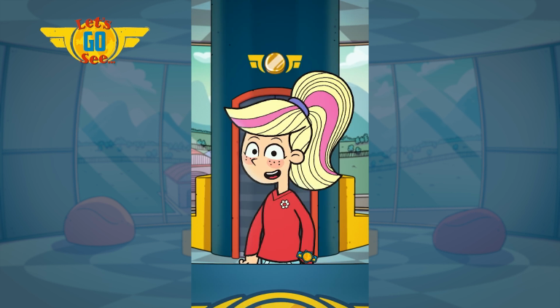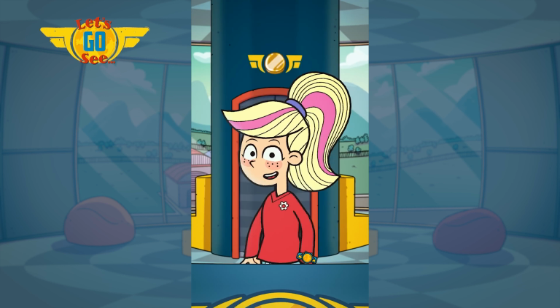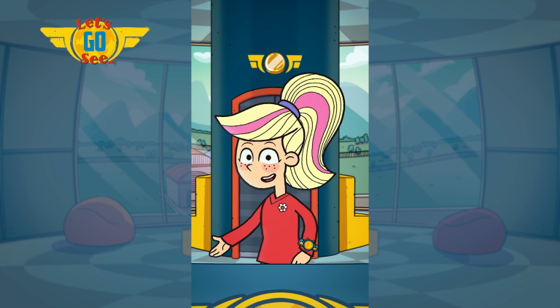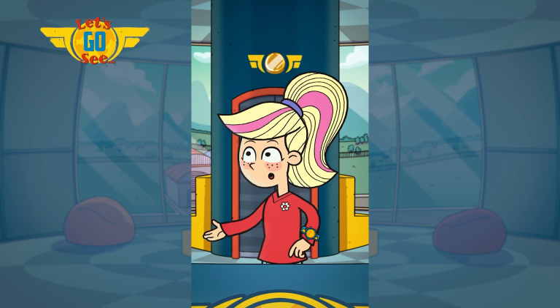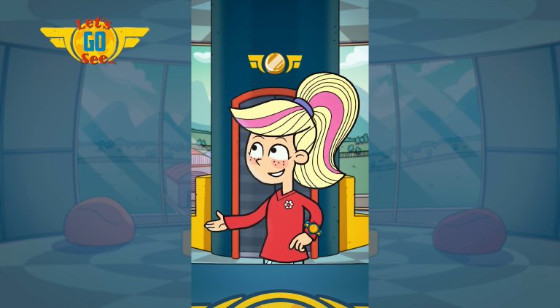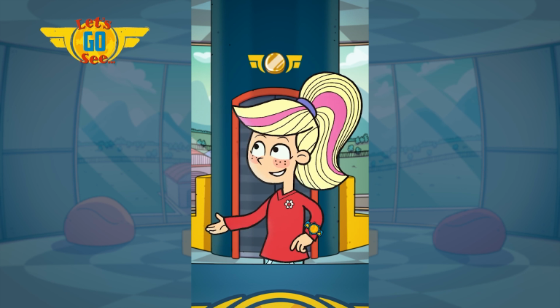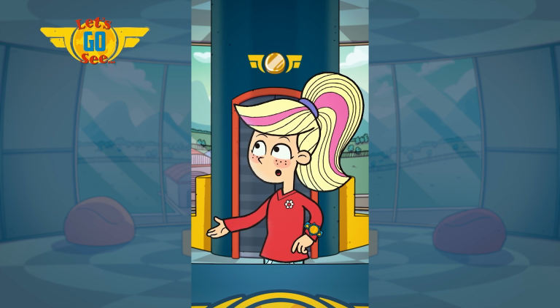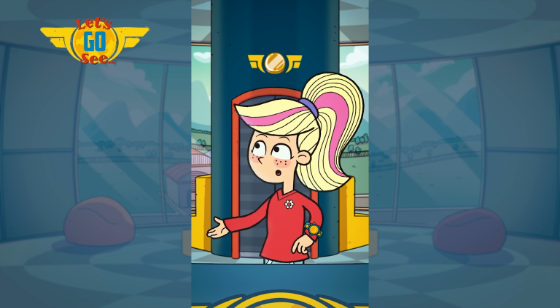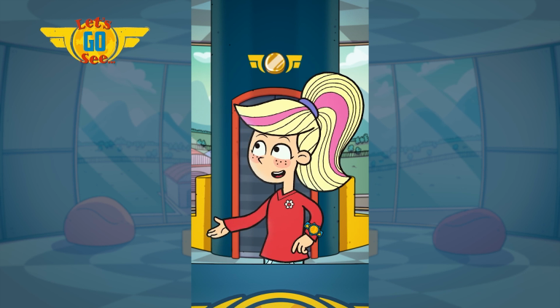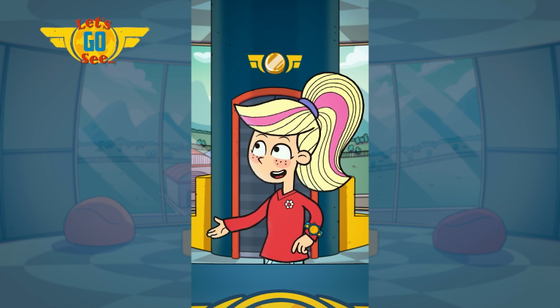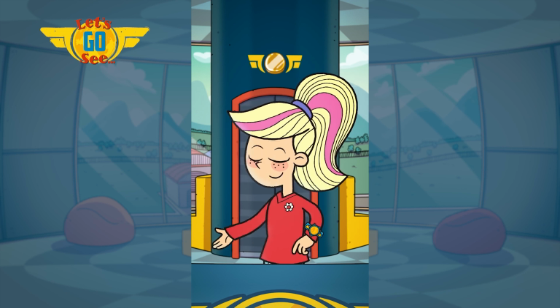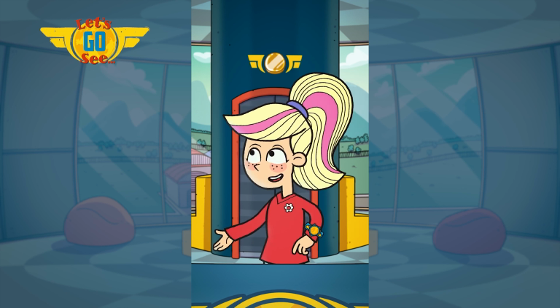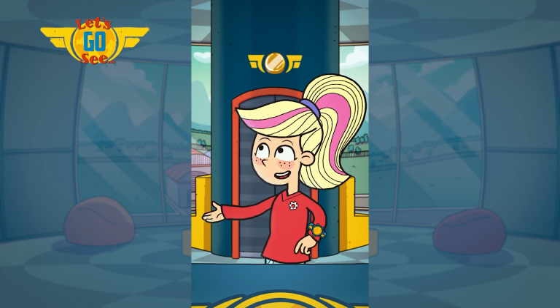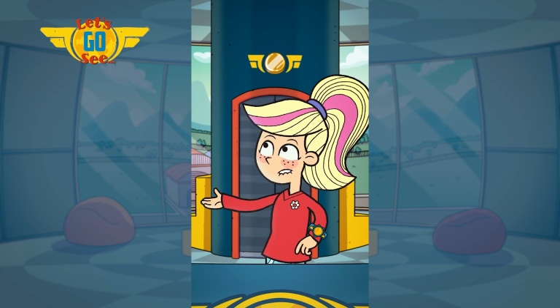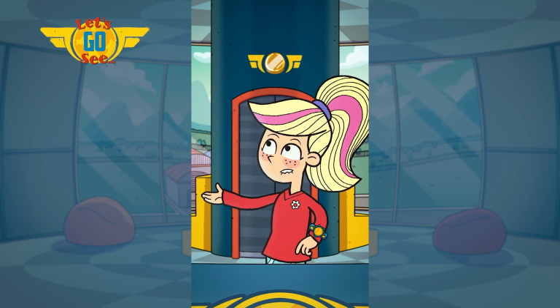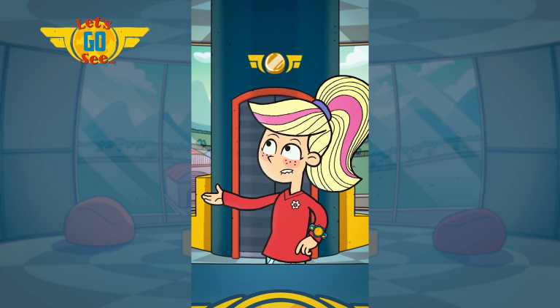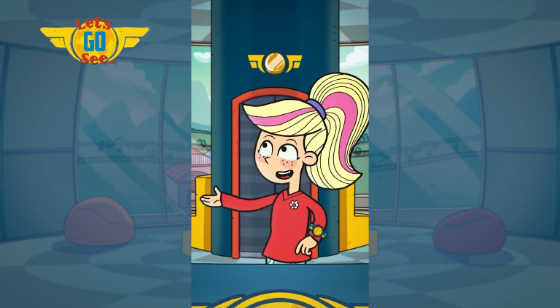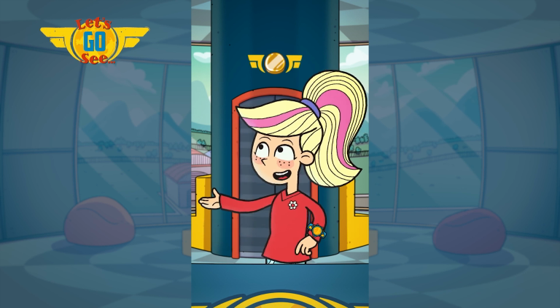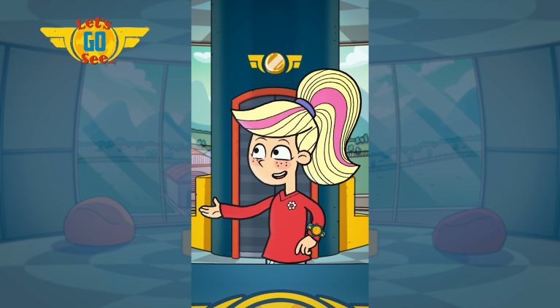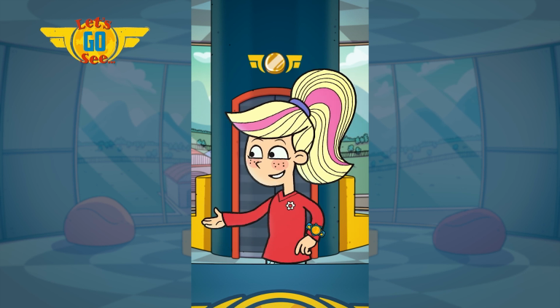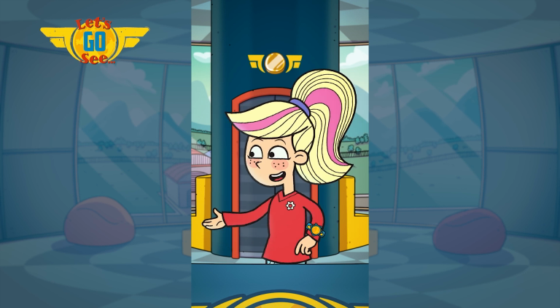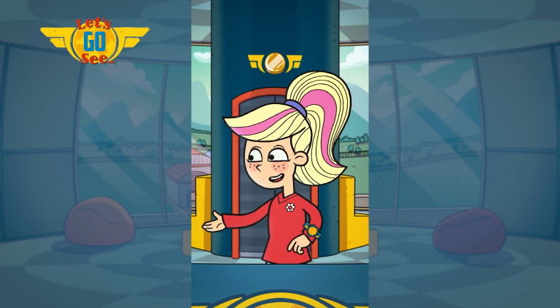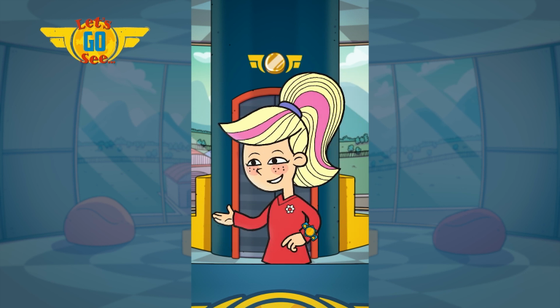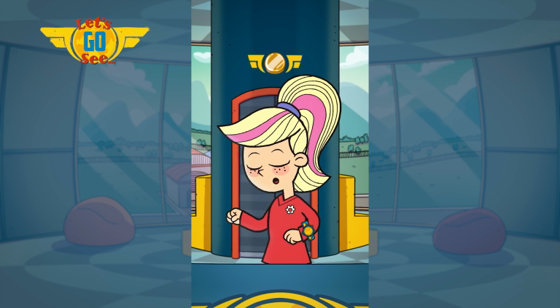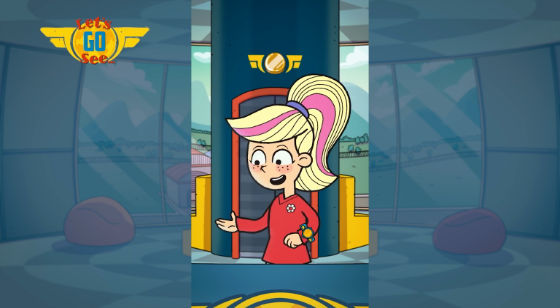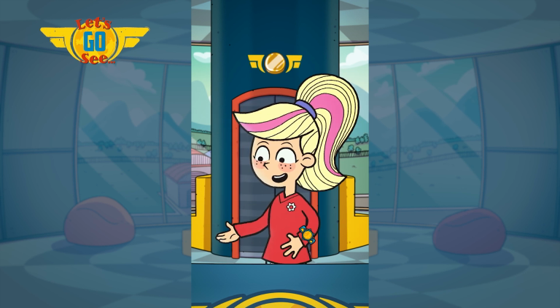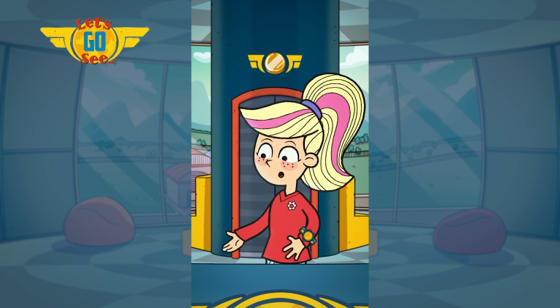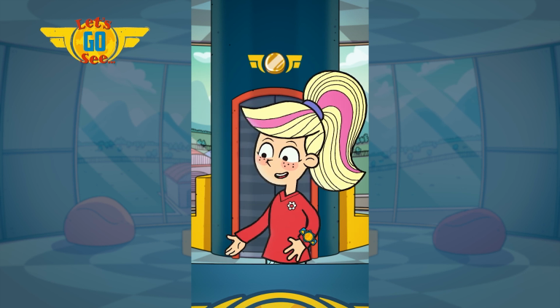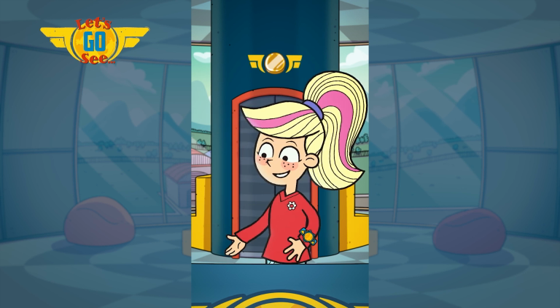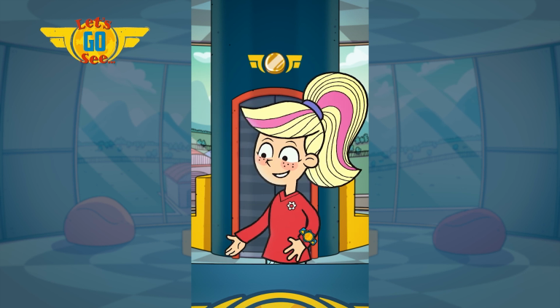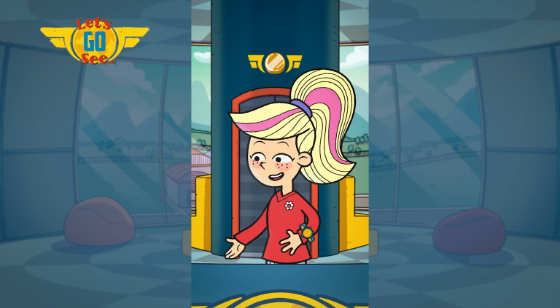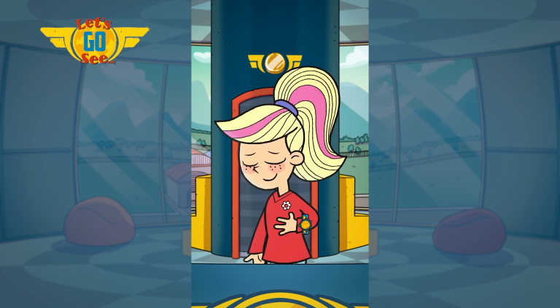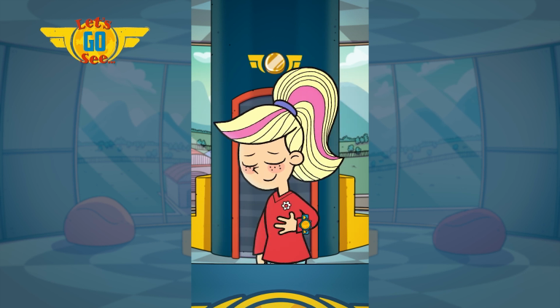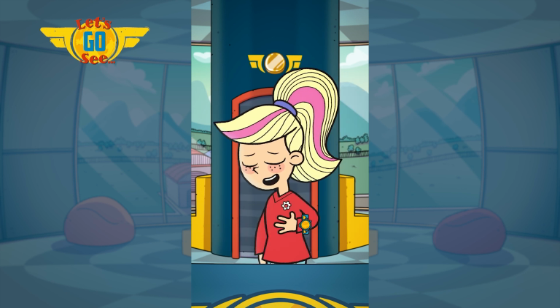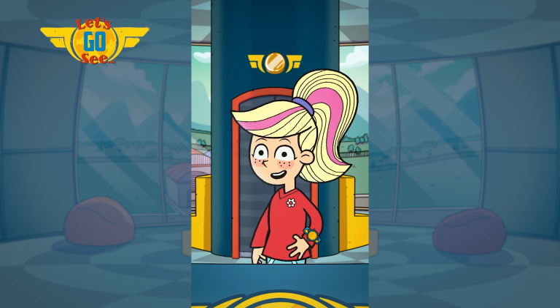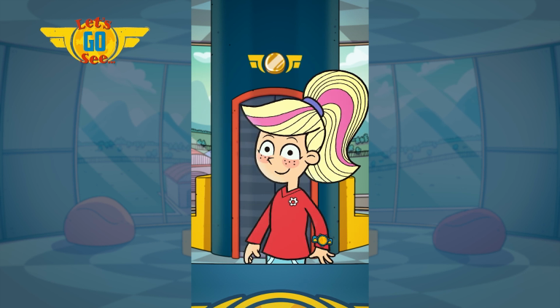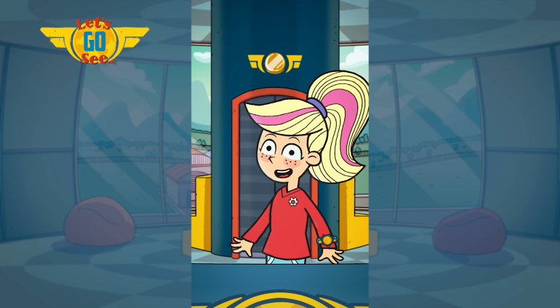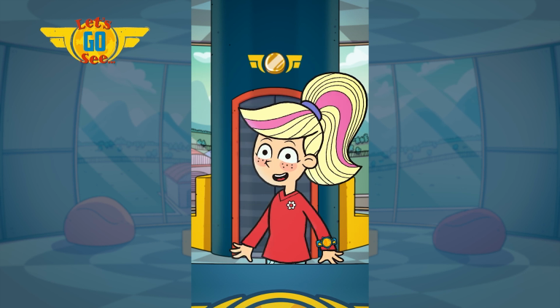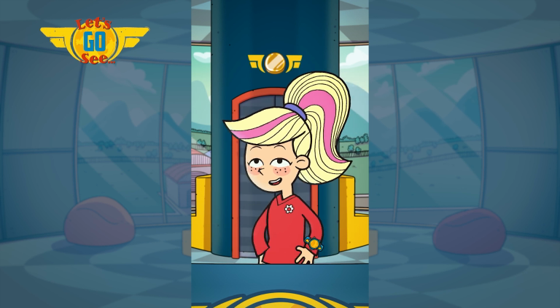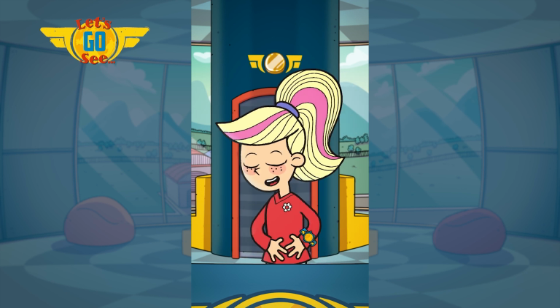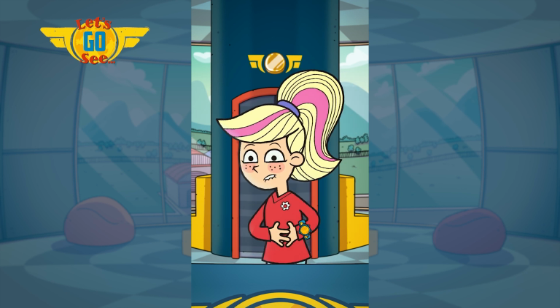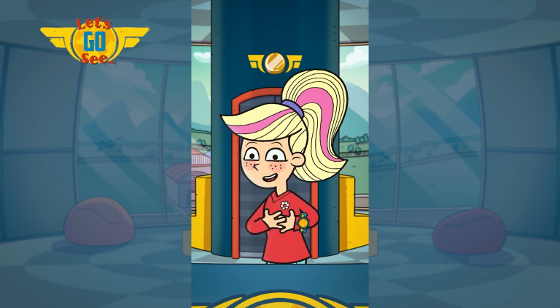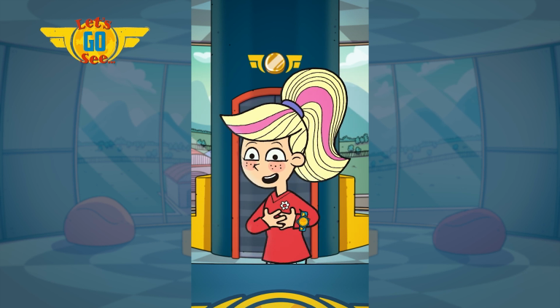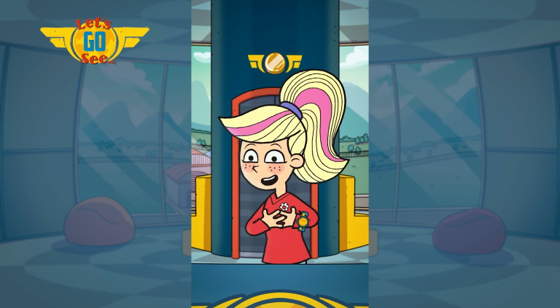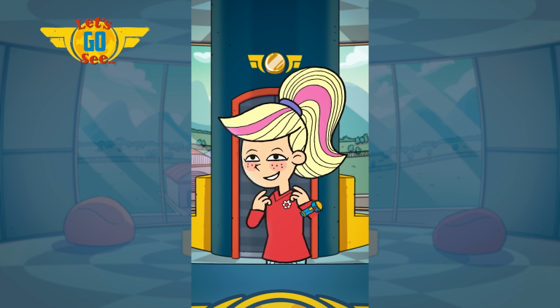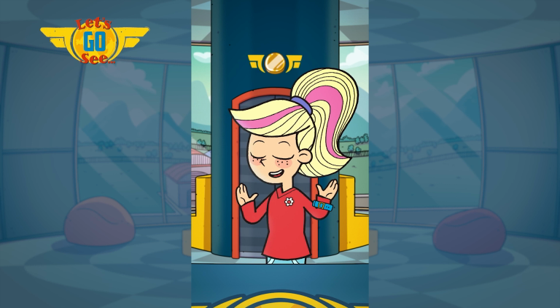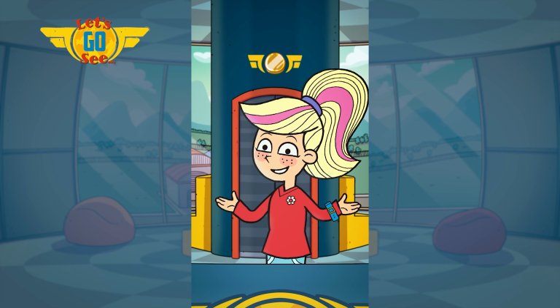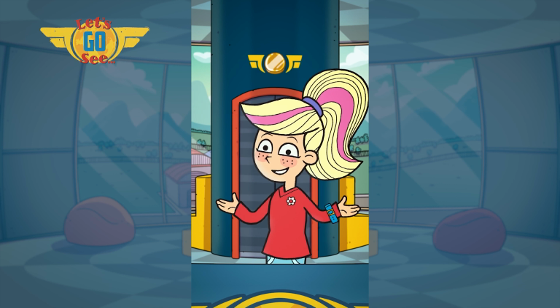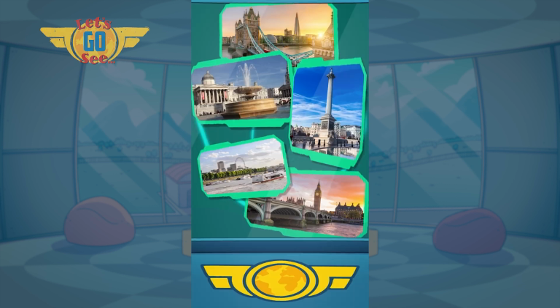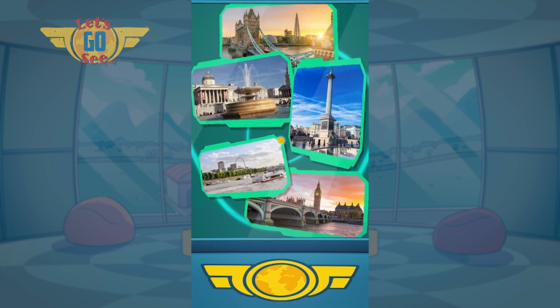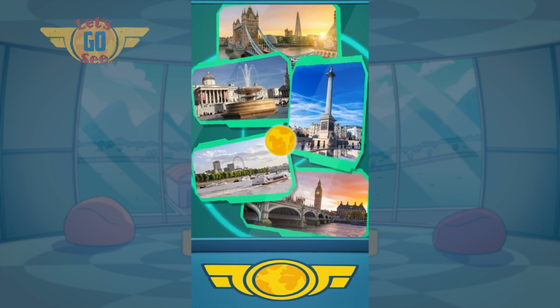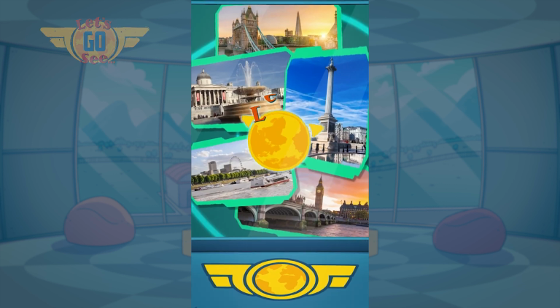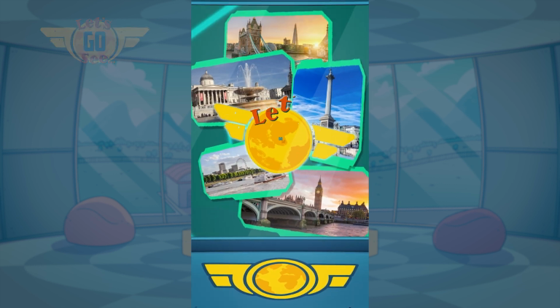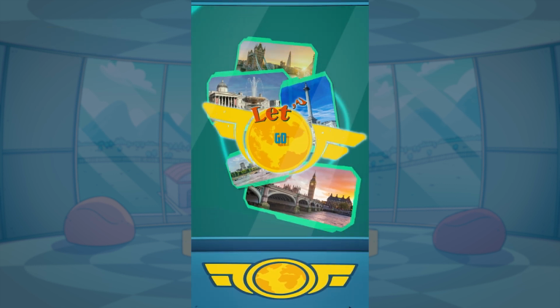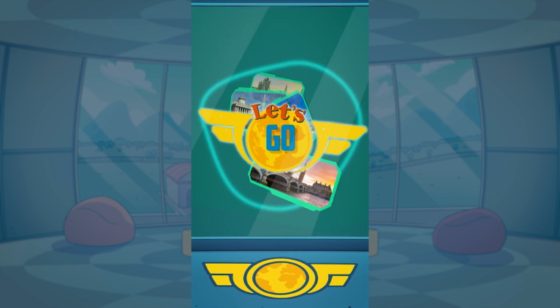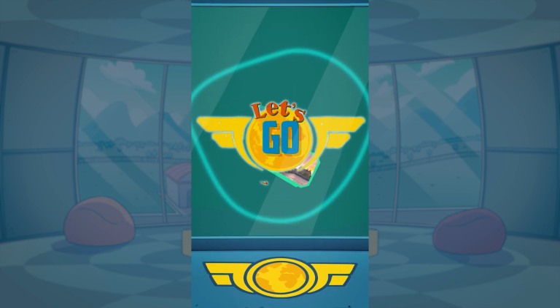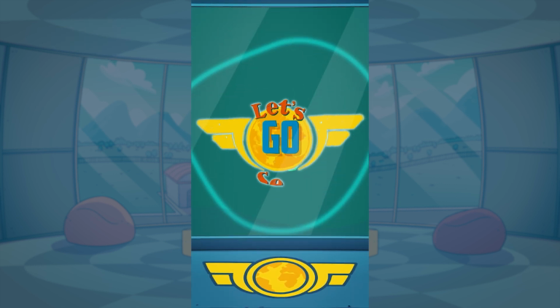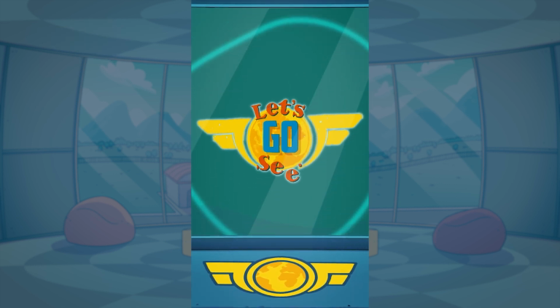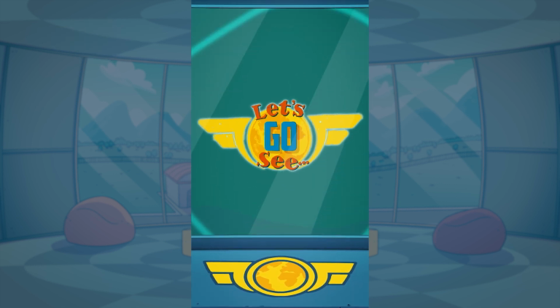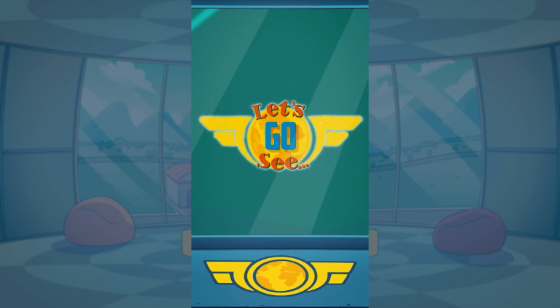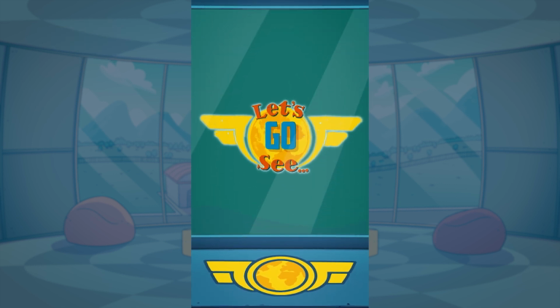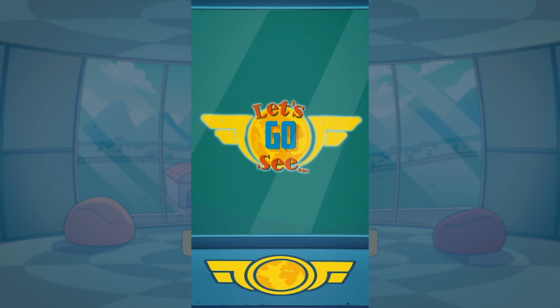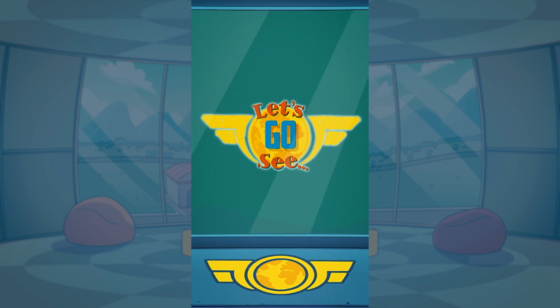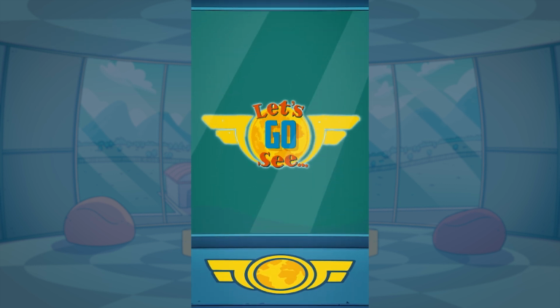There's lots to do above and underground! Oh, I love London! London, over and out.